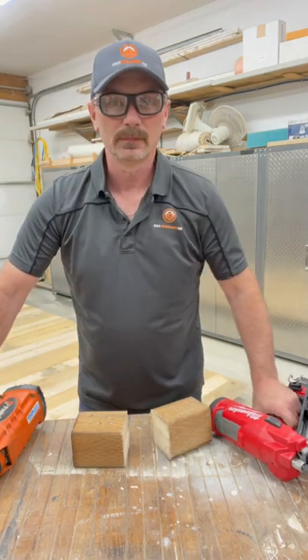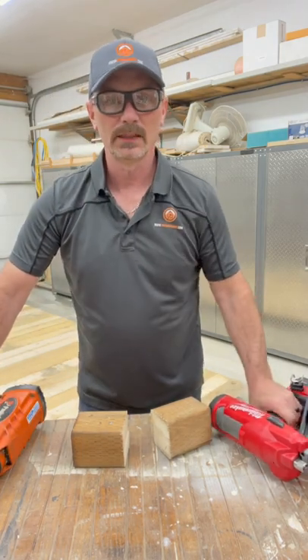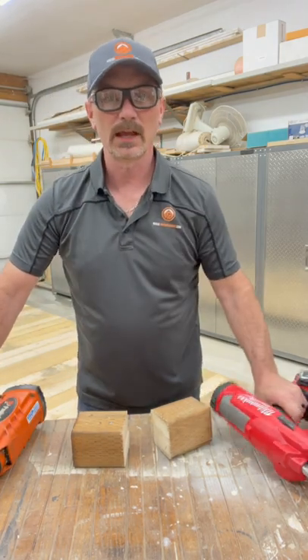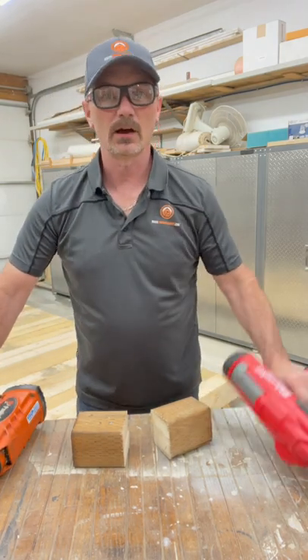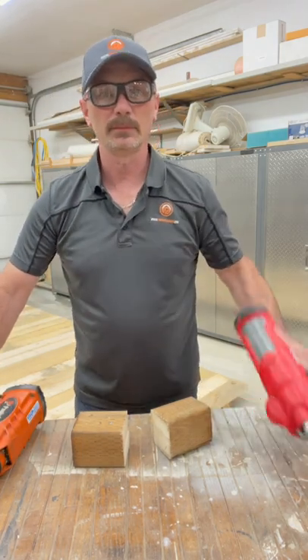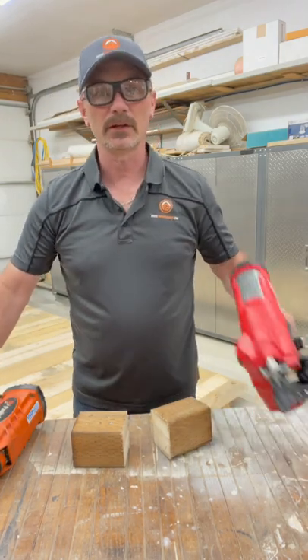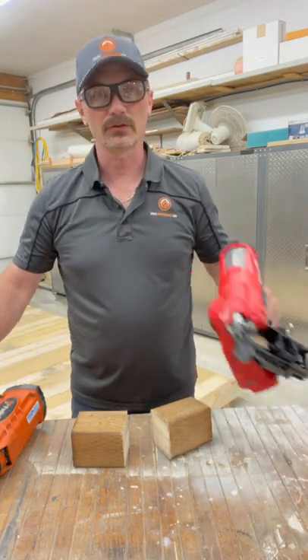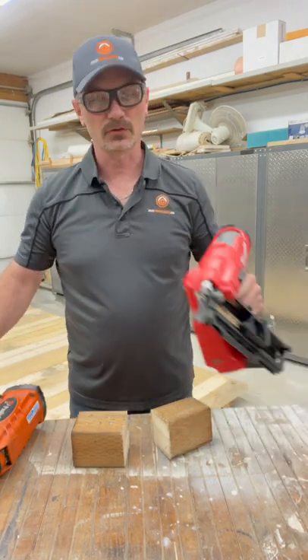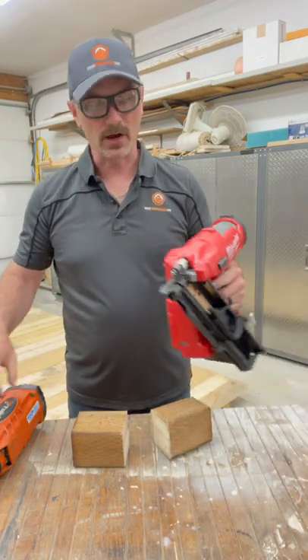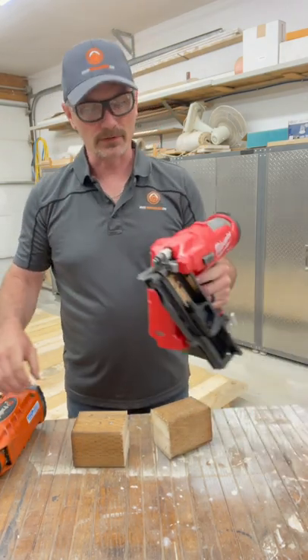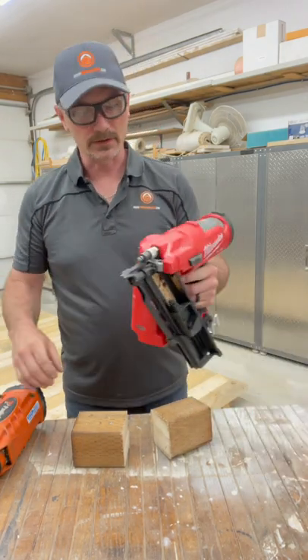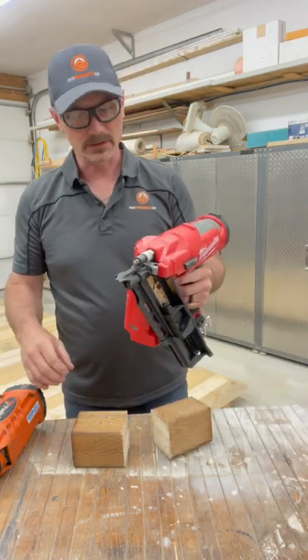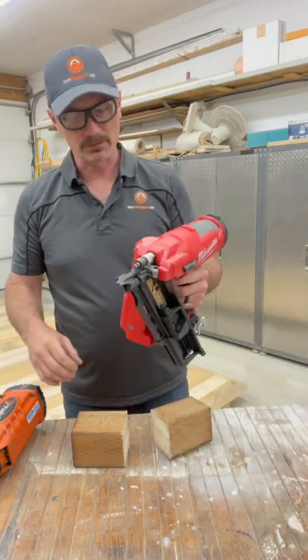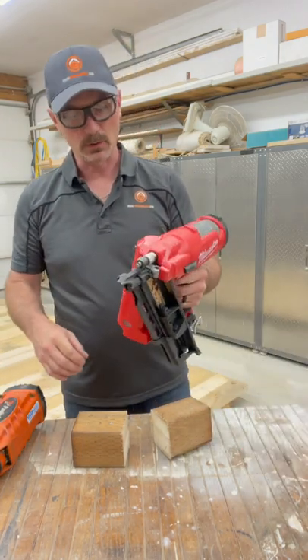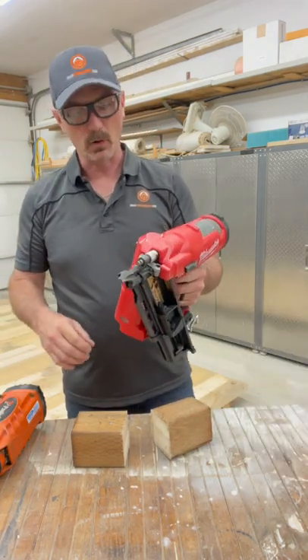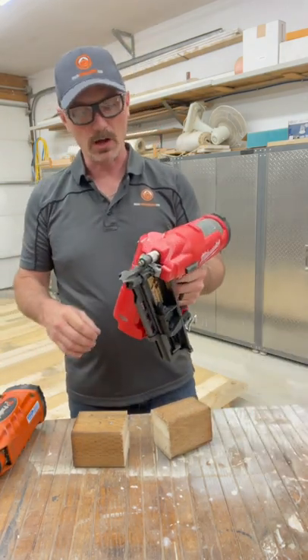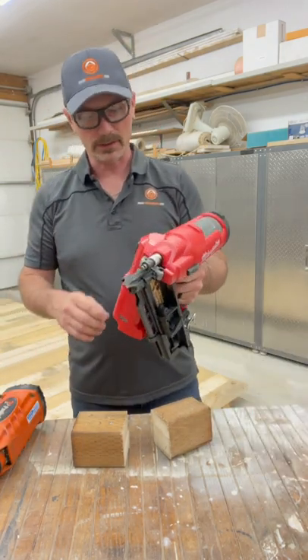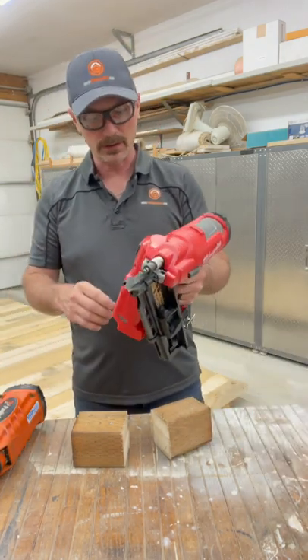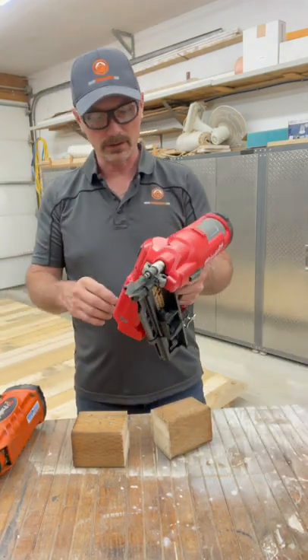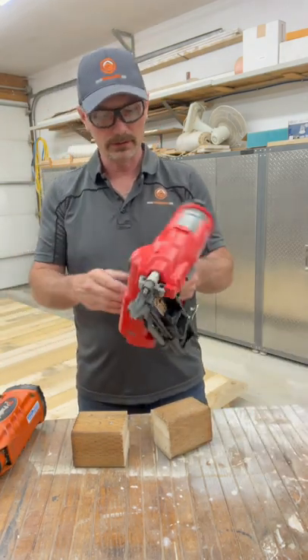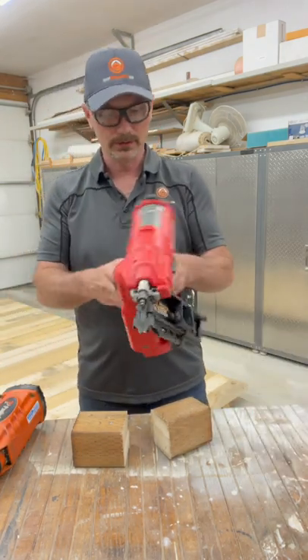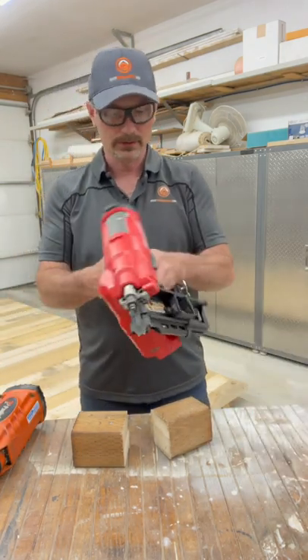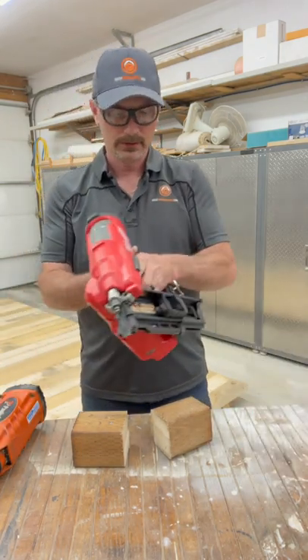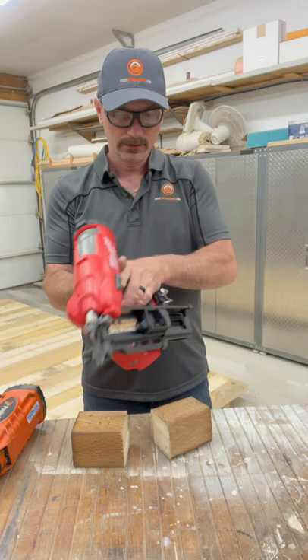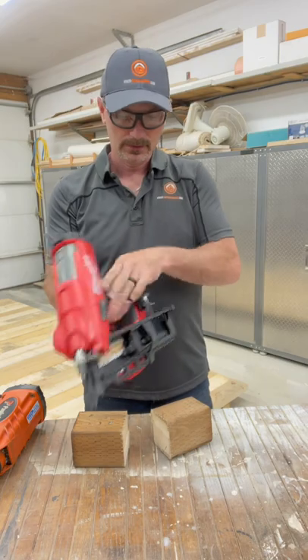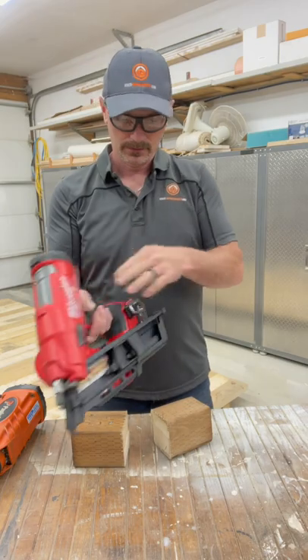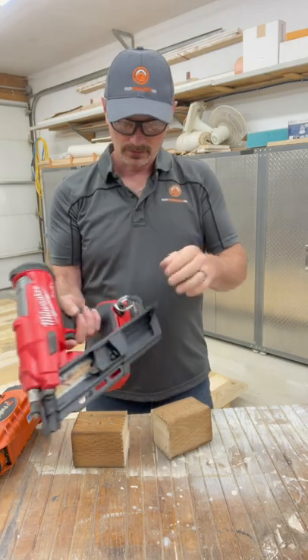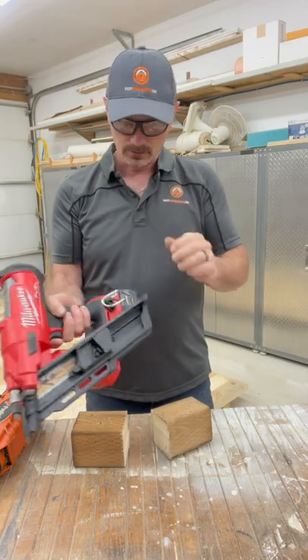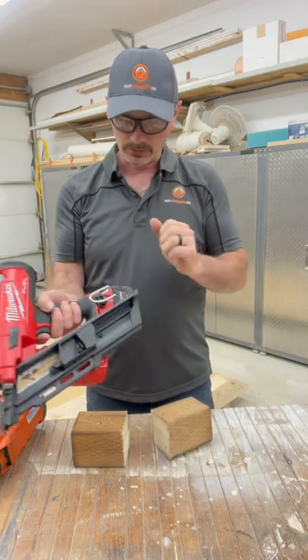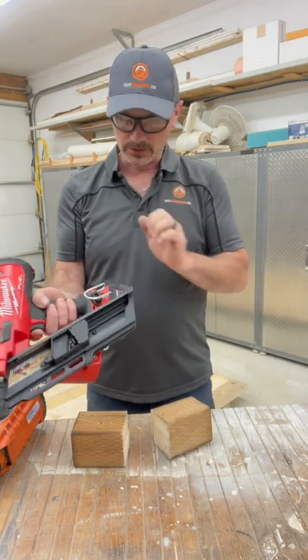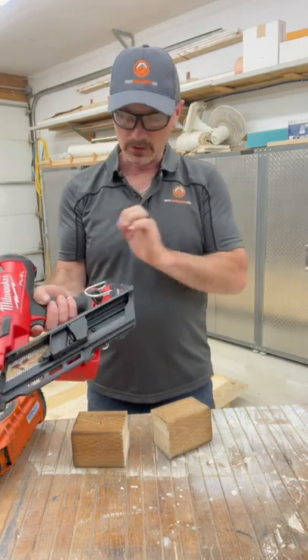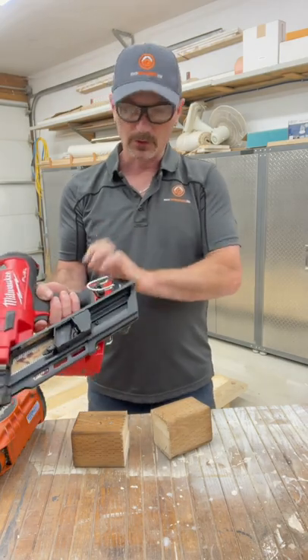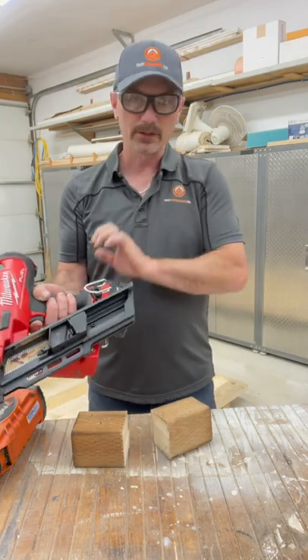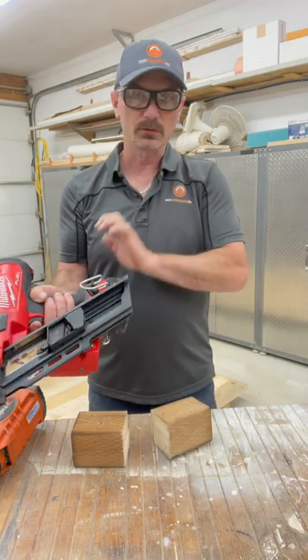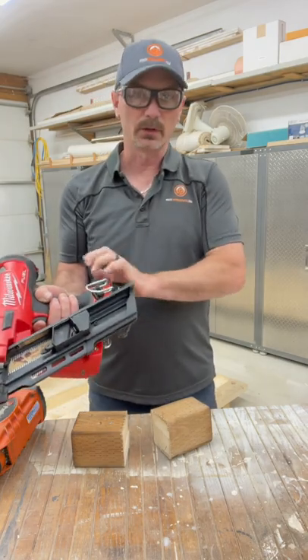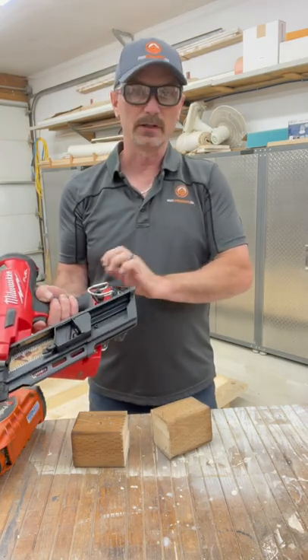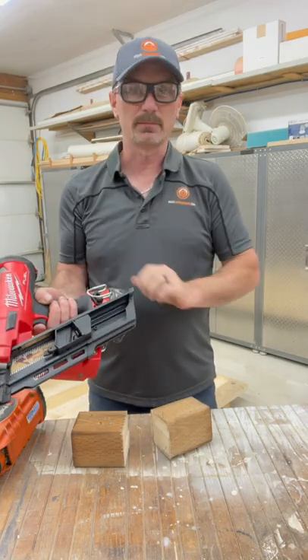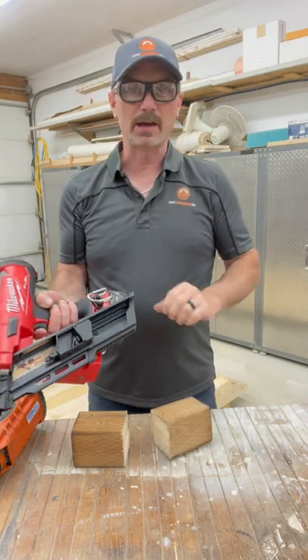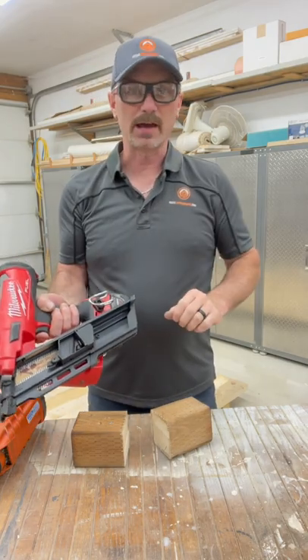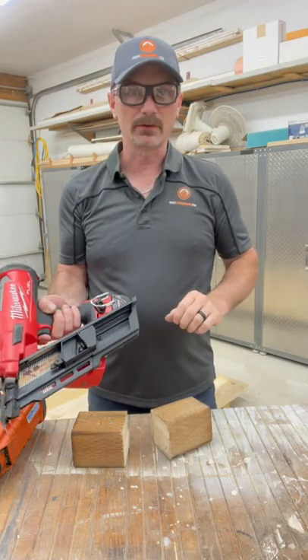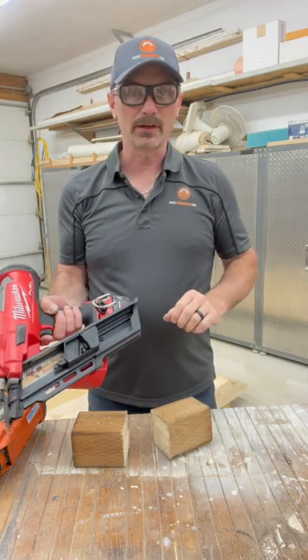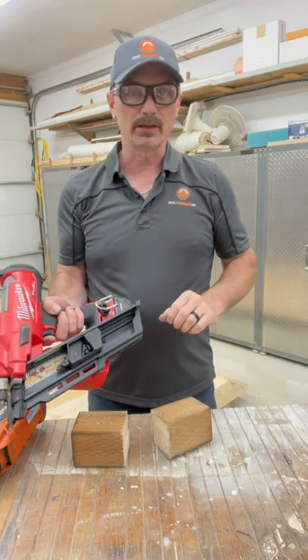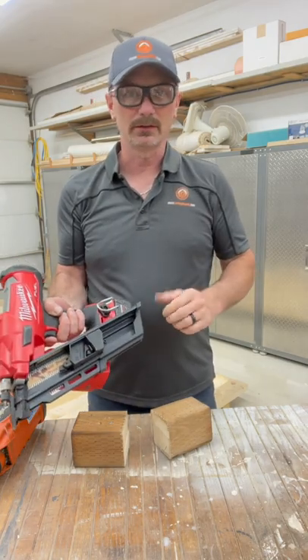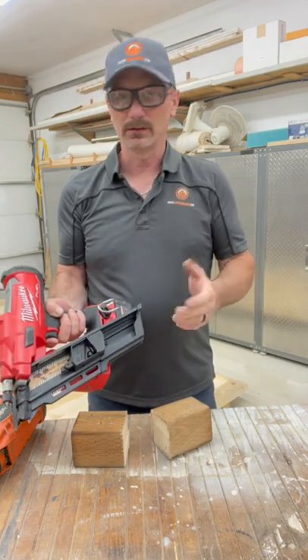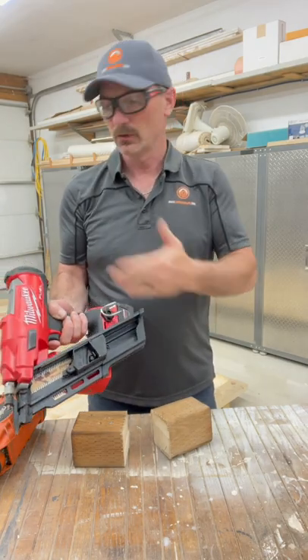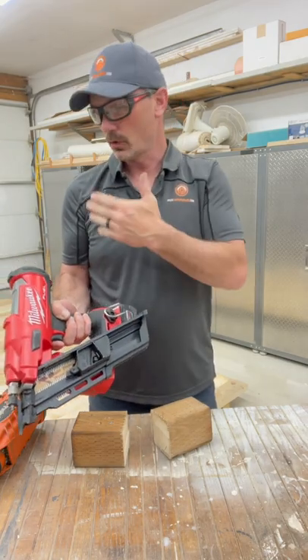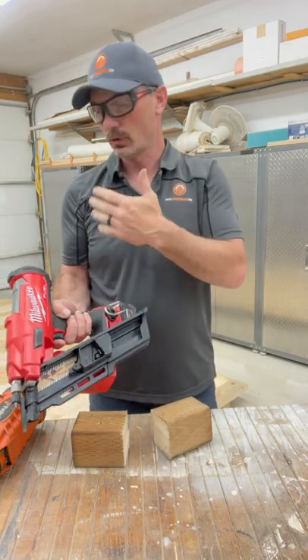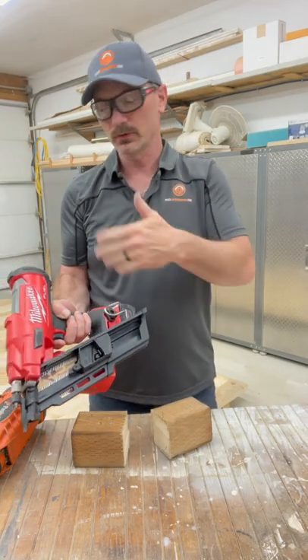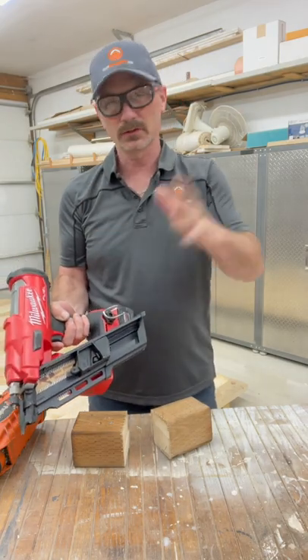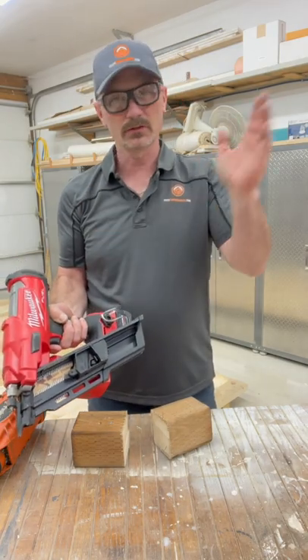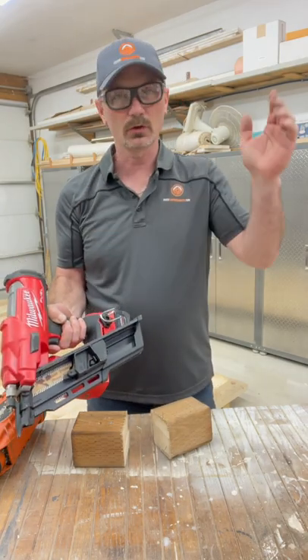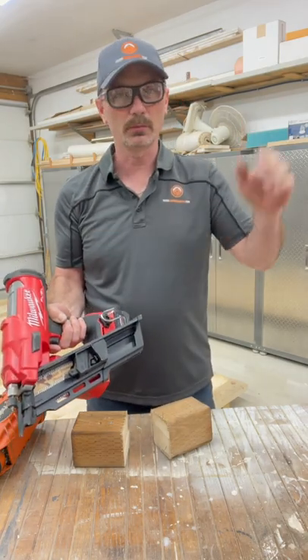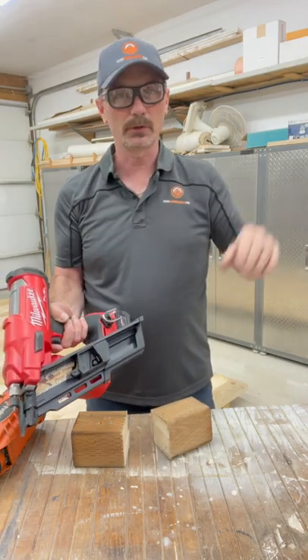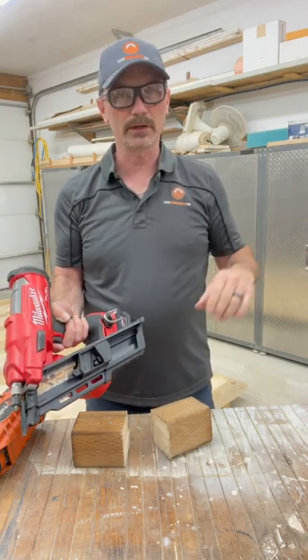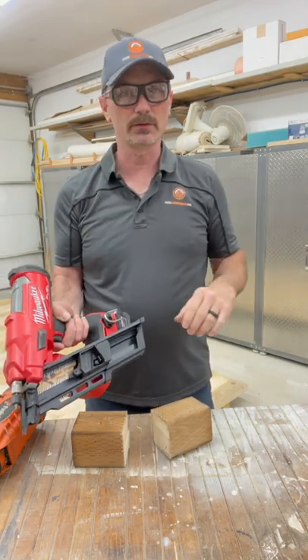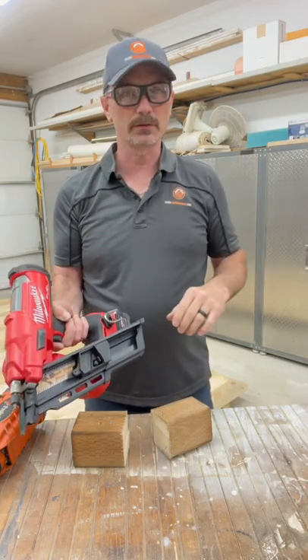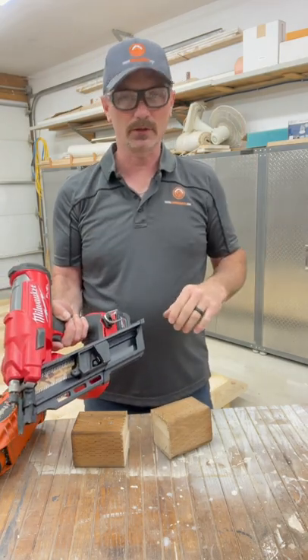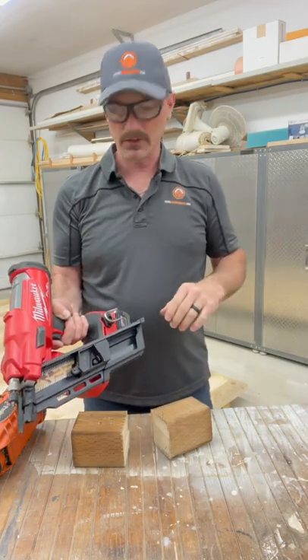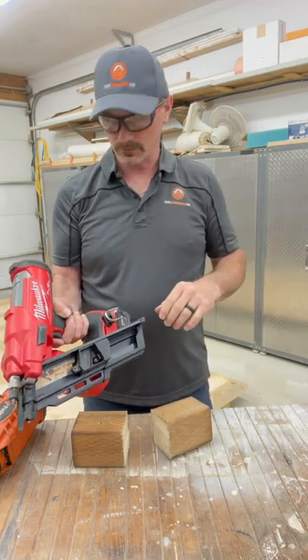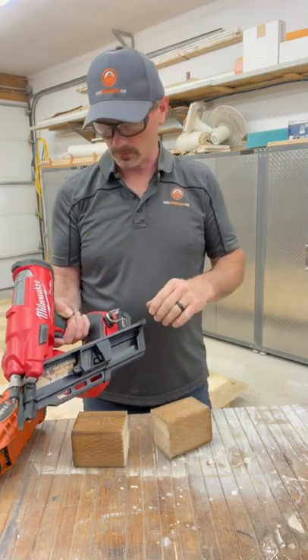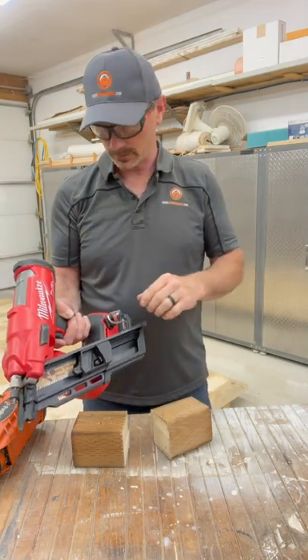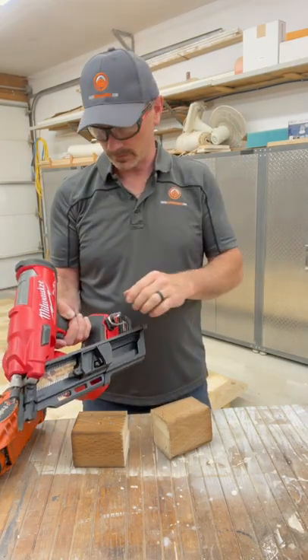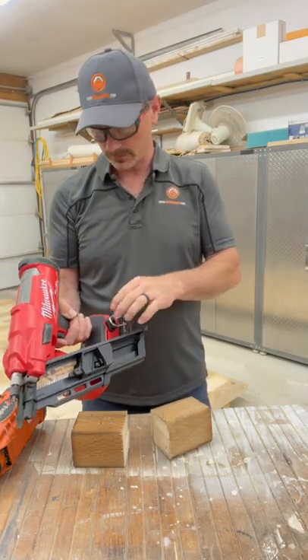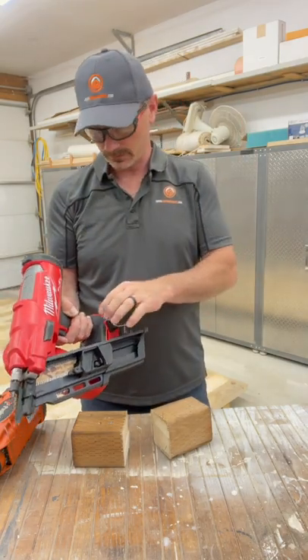Now I'm test-driving this Milwaukee. All you need on this one is a battery — no hoses, no compressors on either one of these.